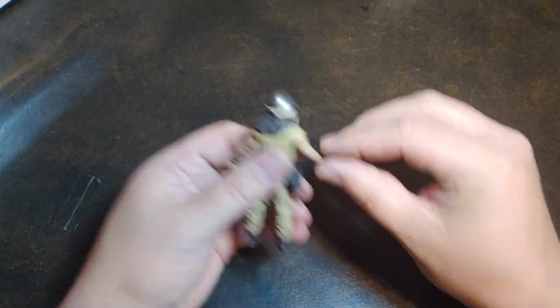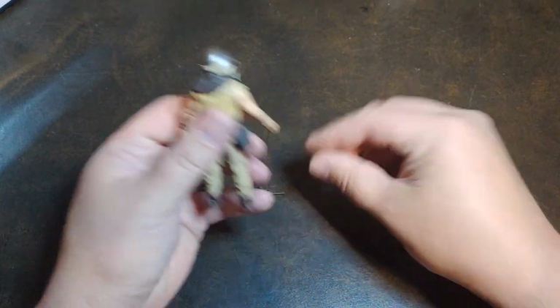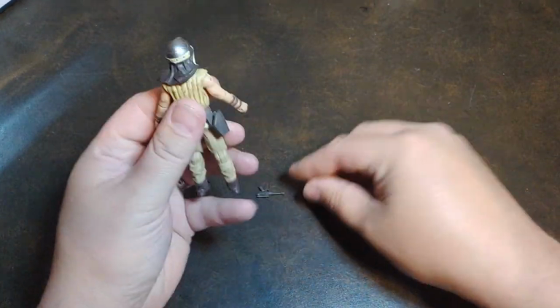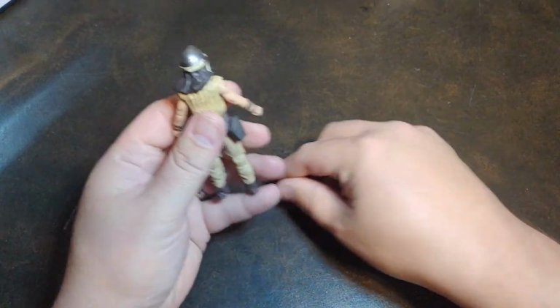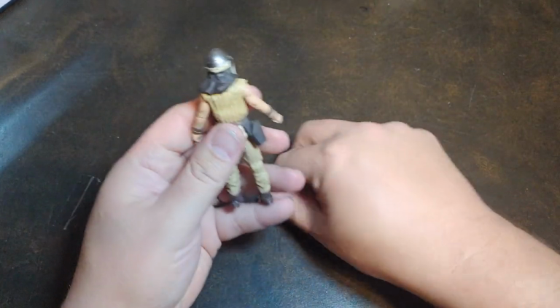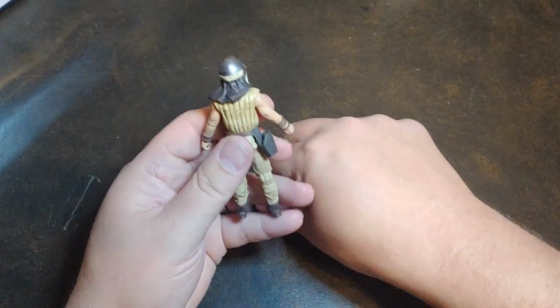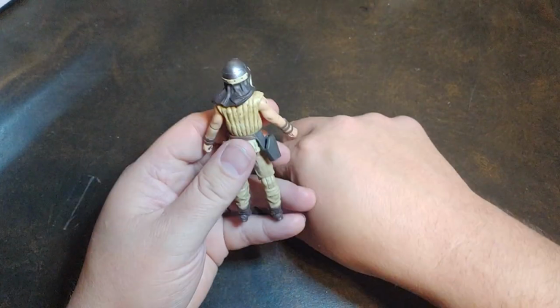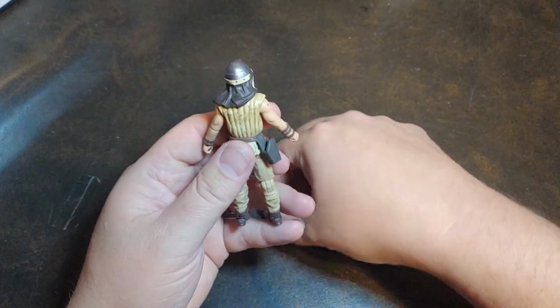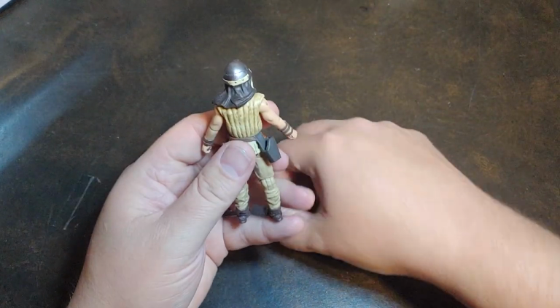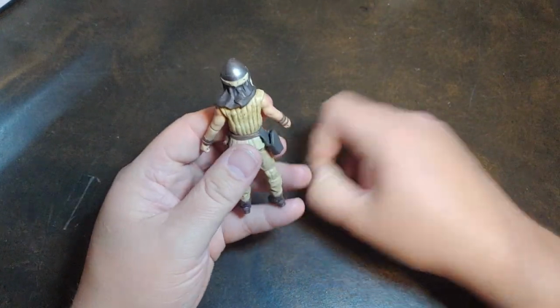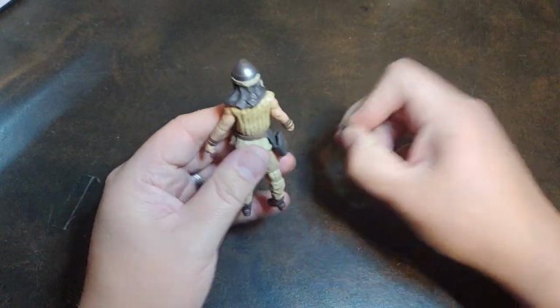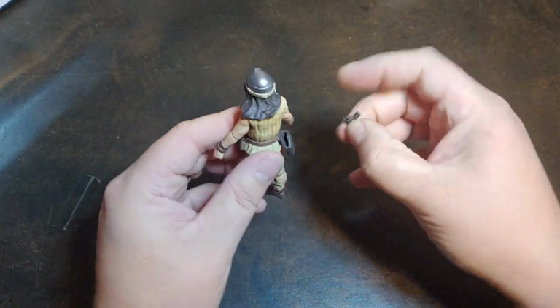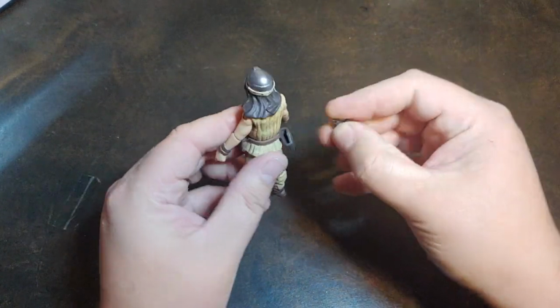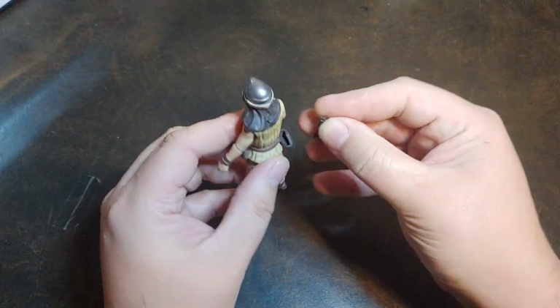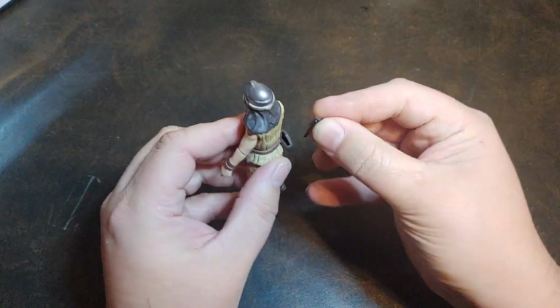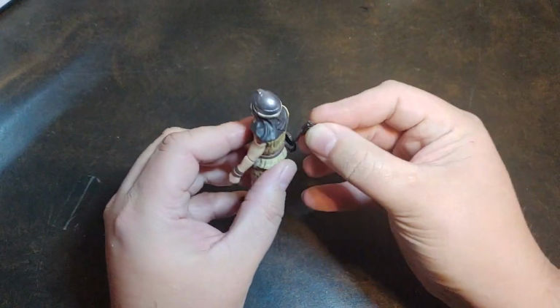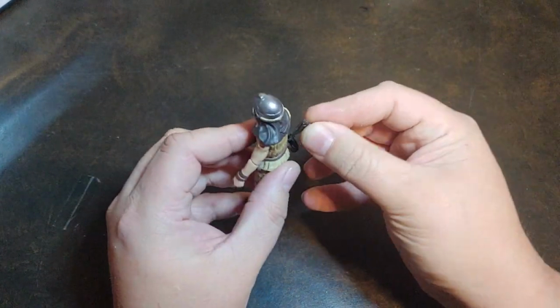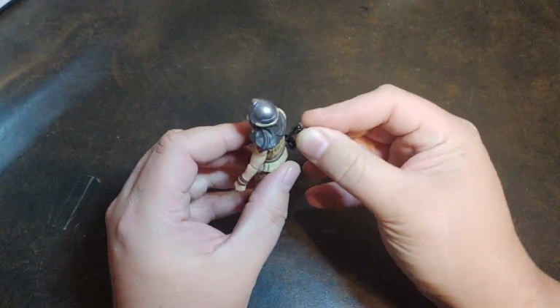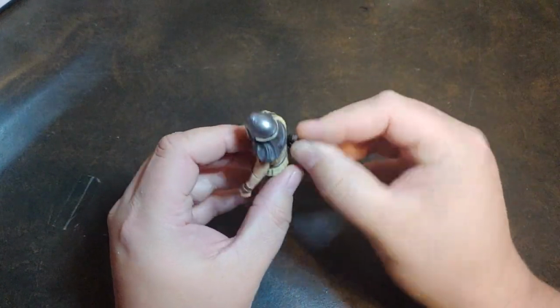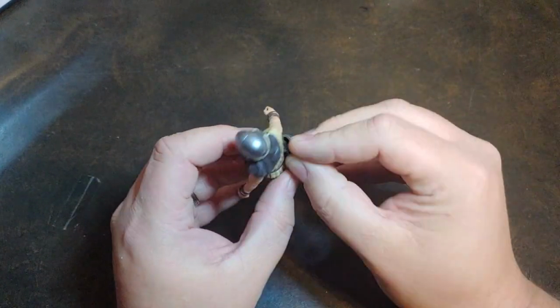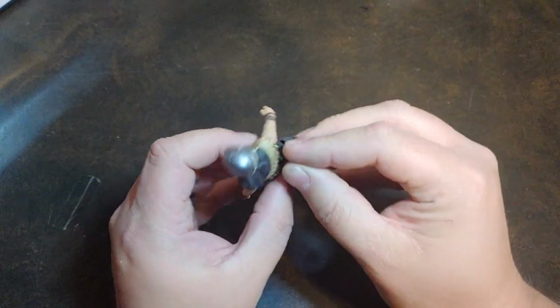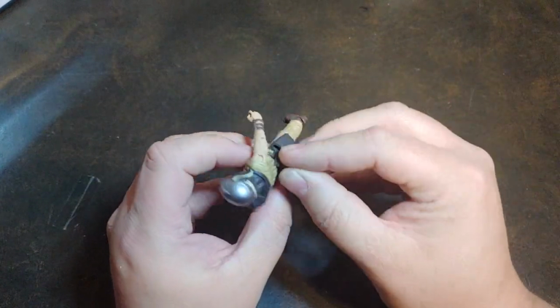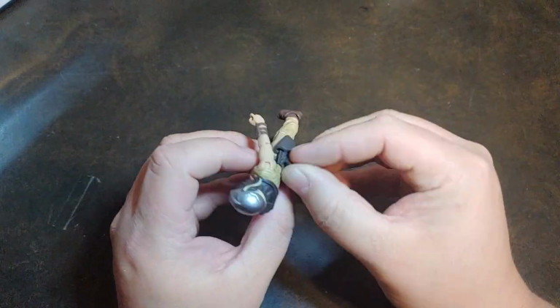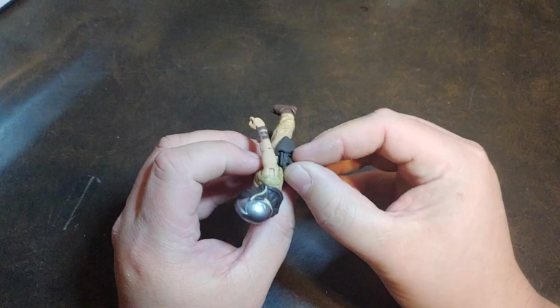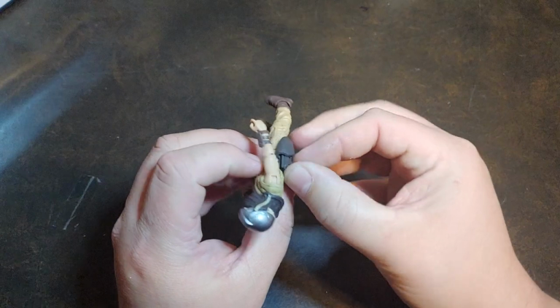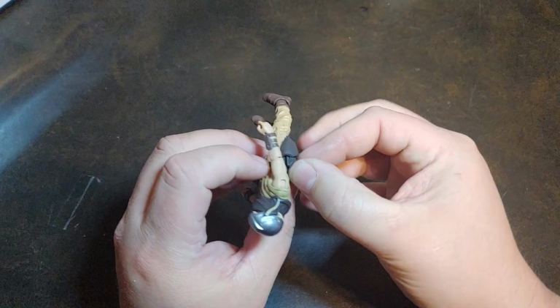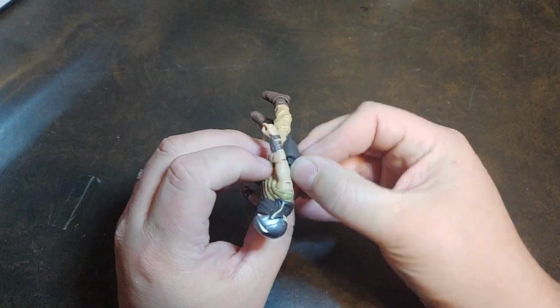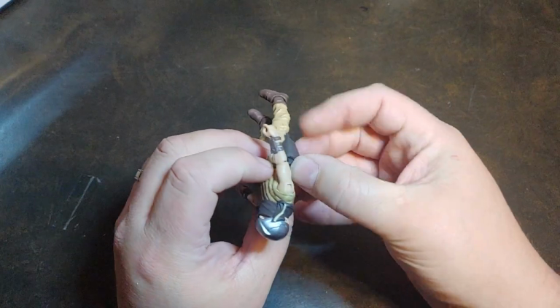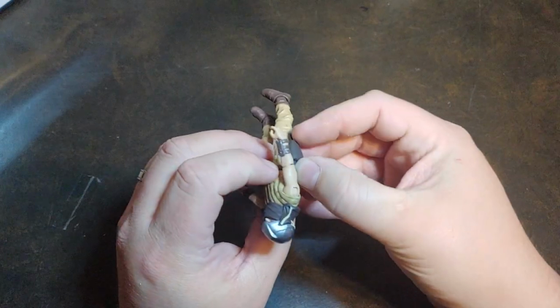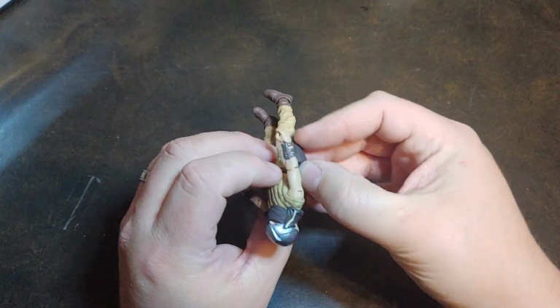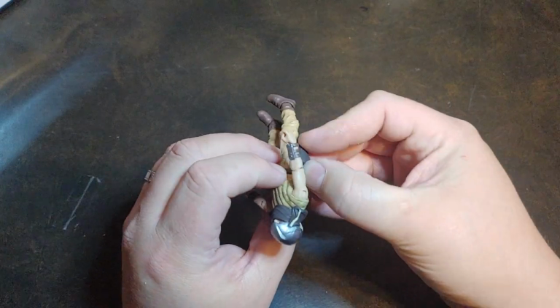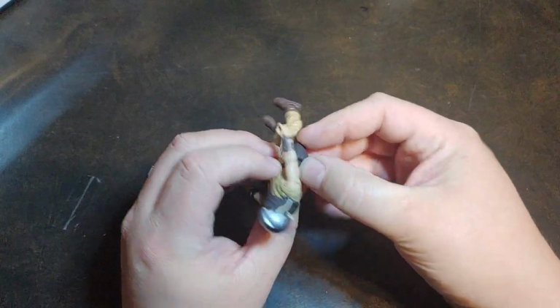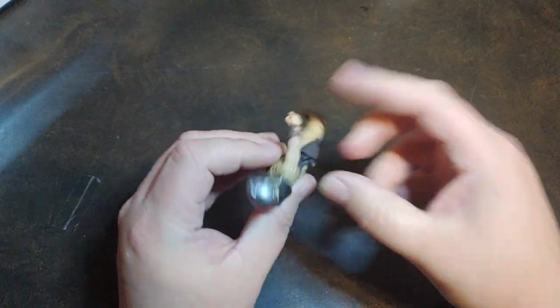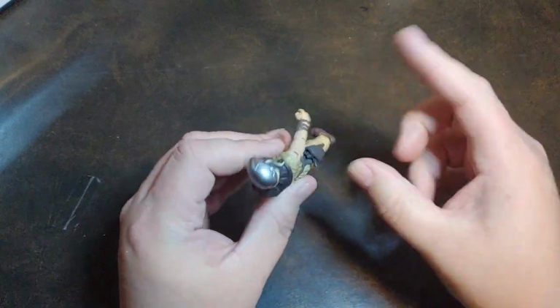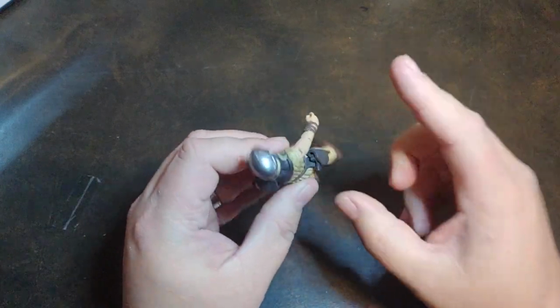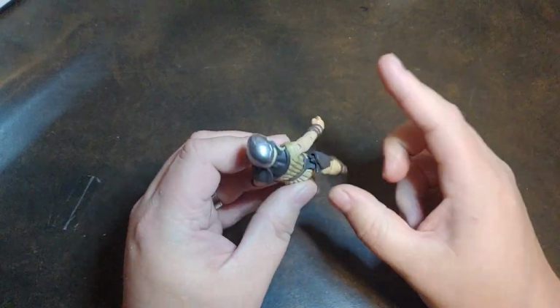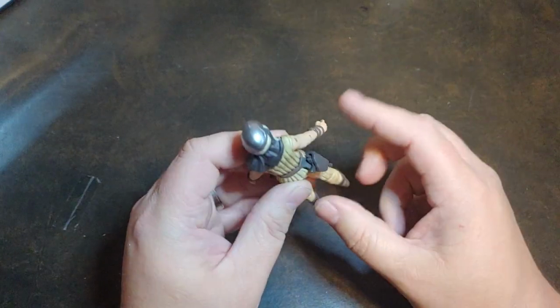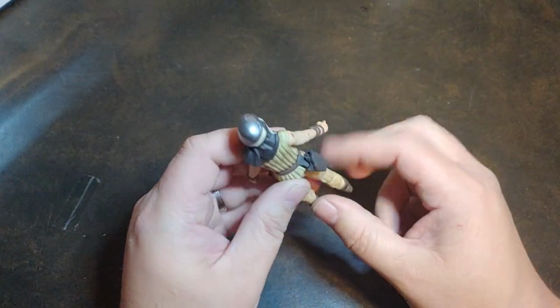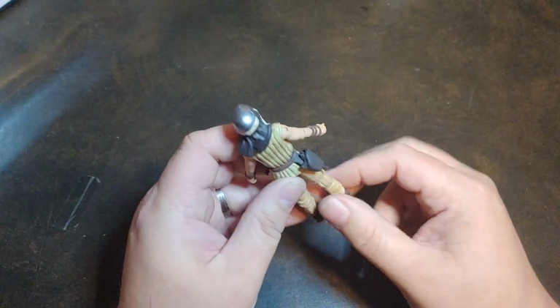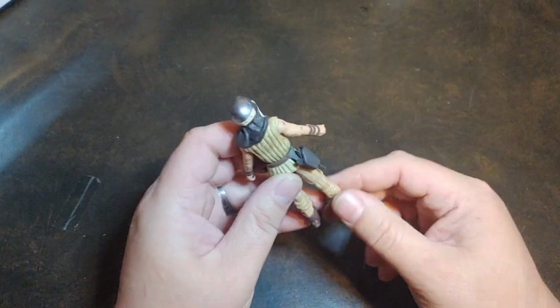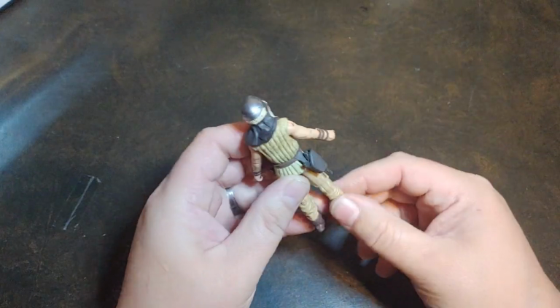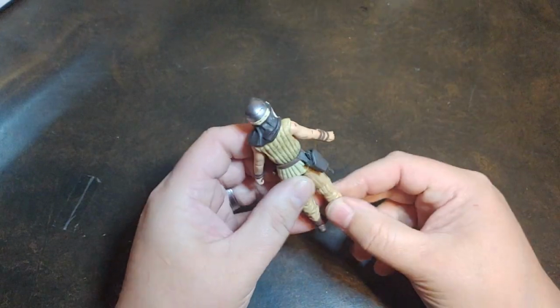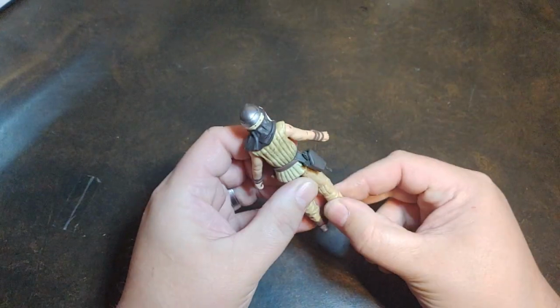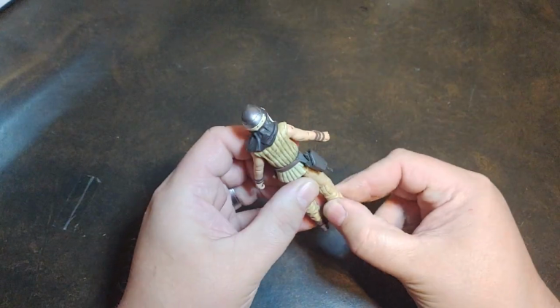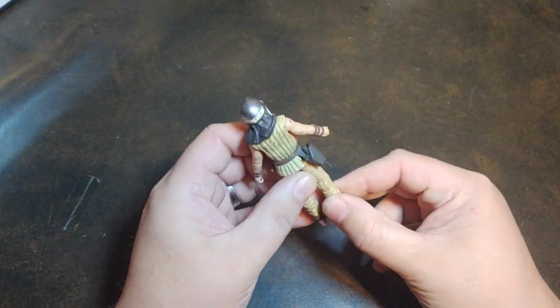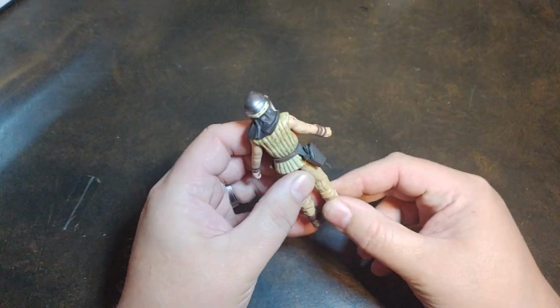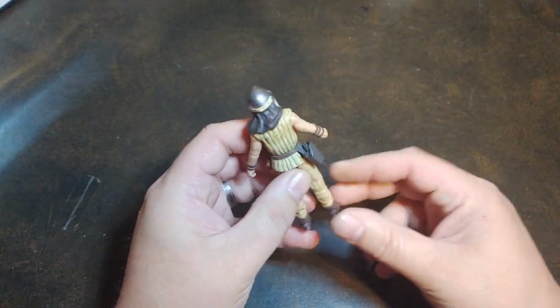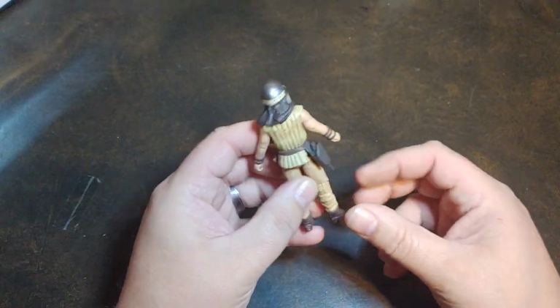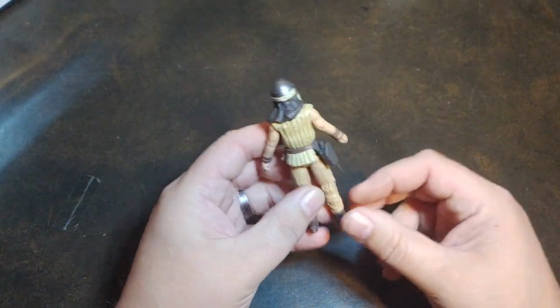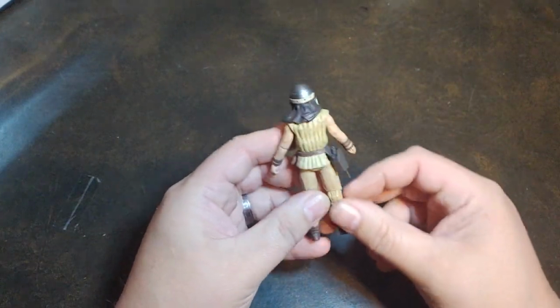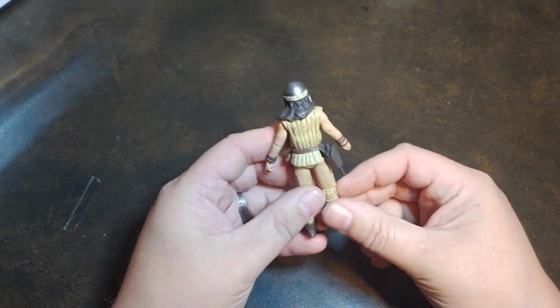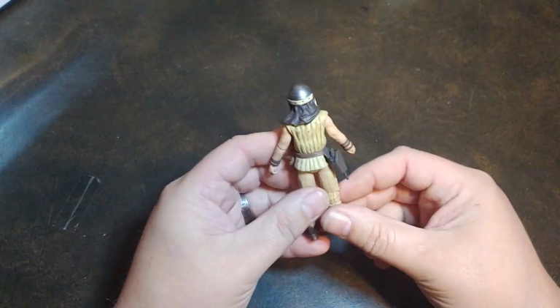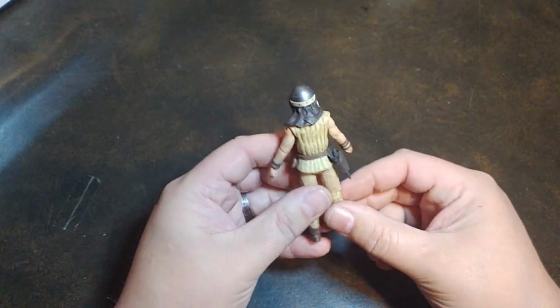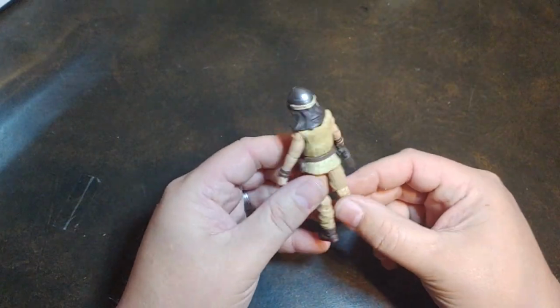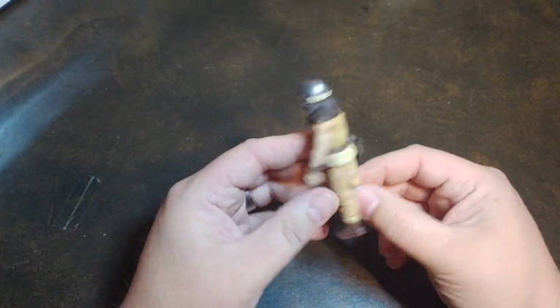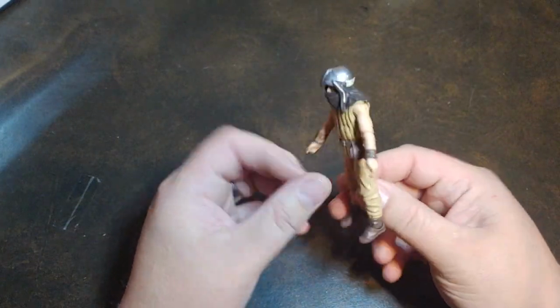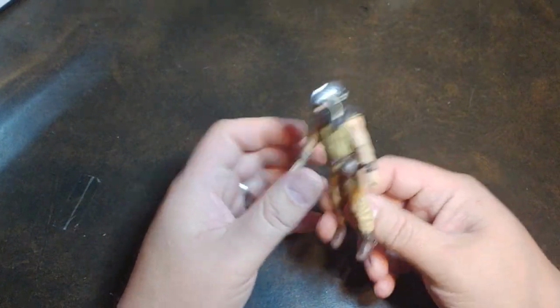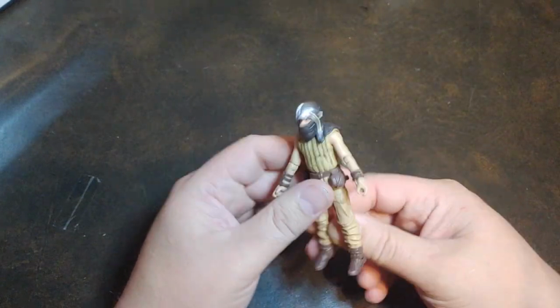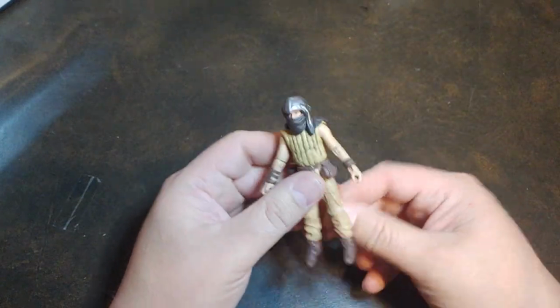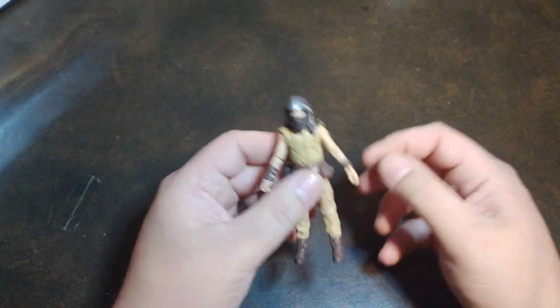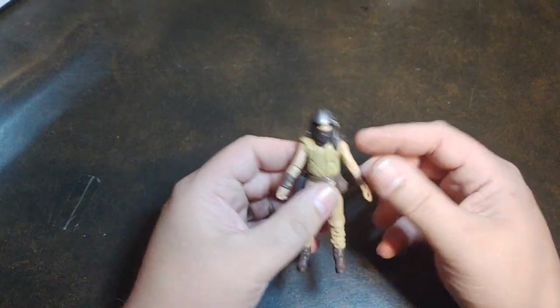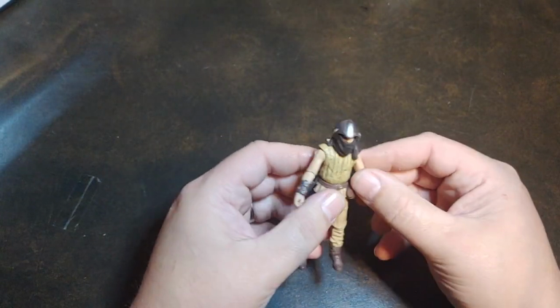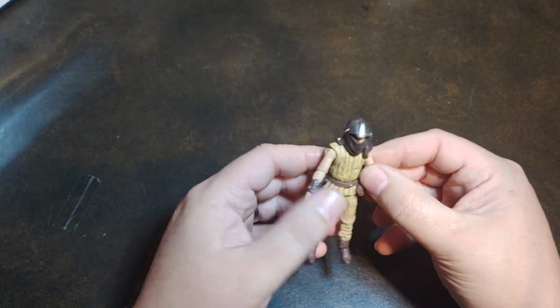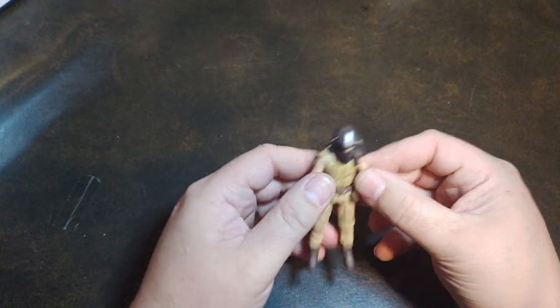He does come with a blaster, but he also comes with a holster. He's the first figure out of the three that I've opened that actually has the holster.